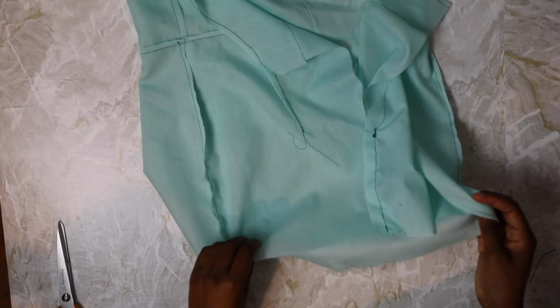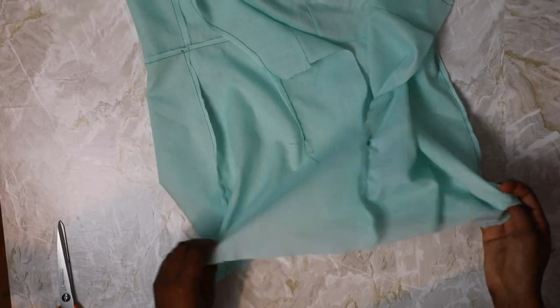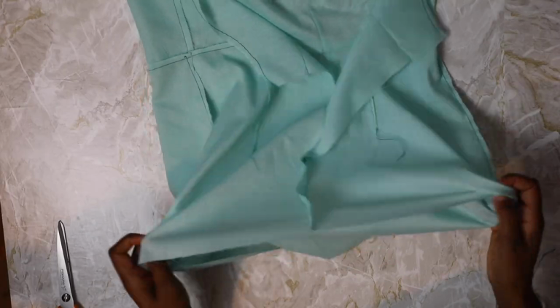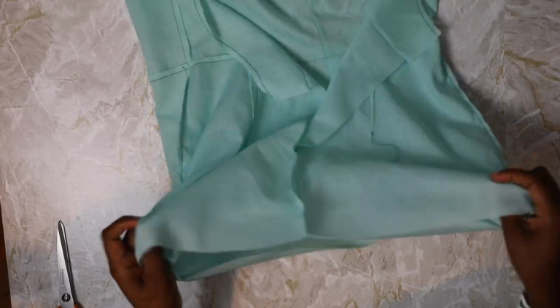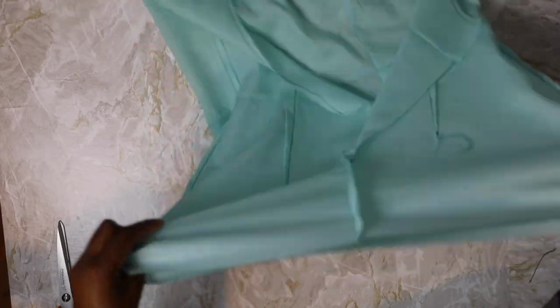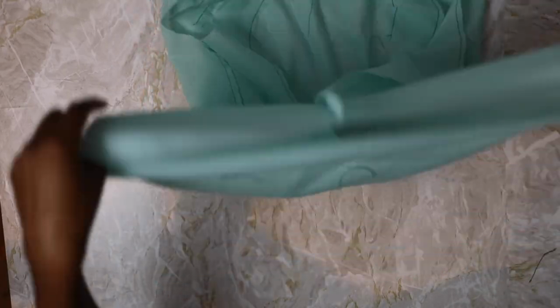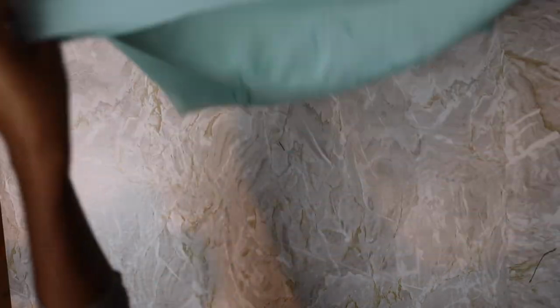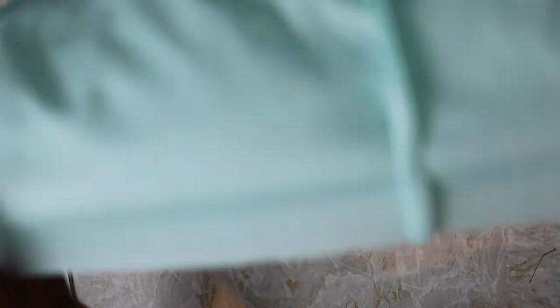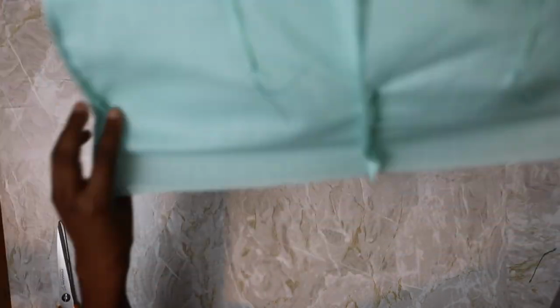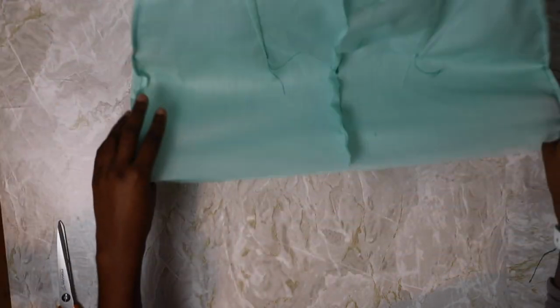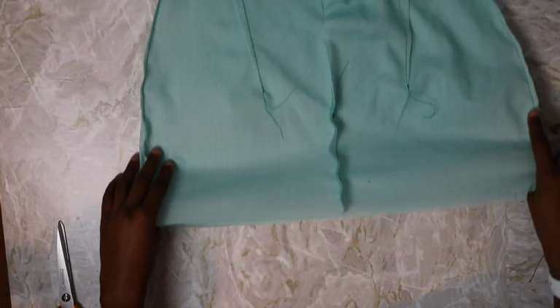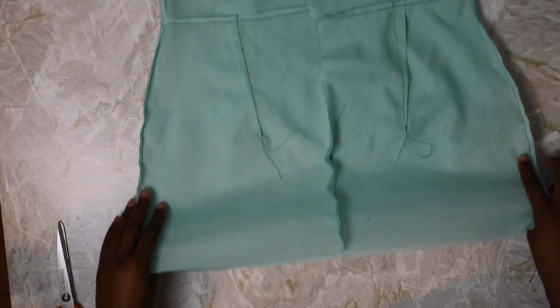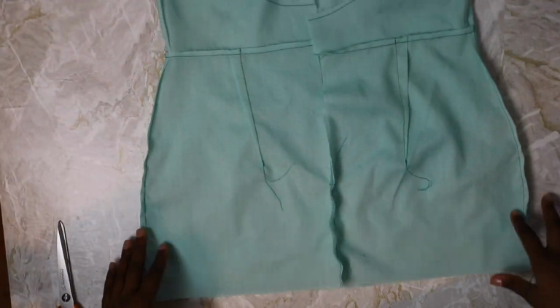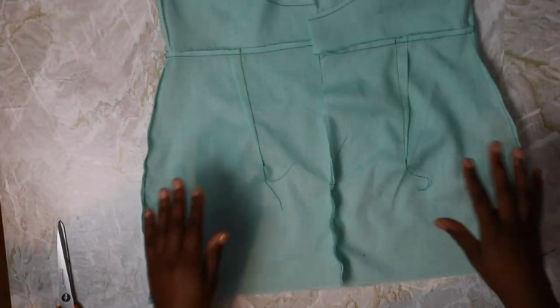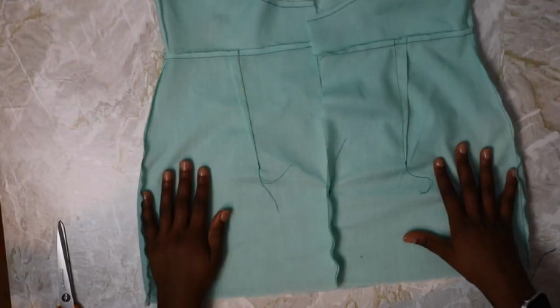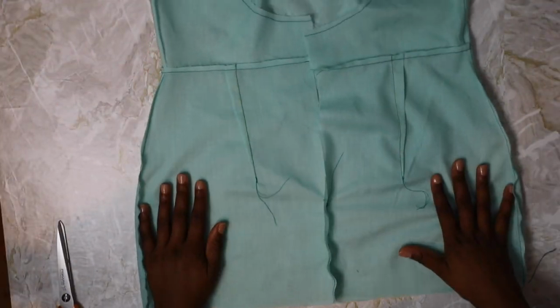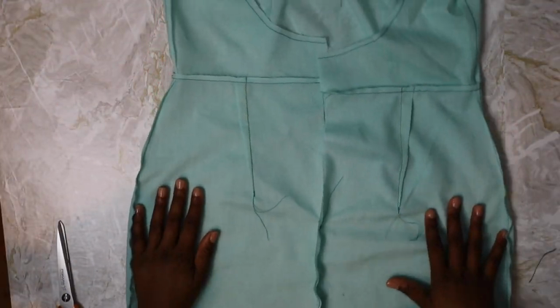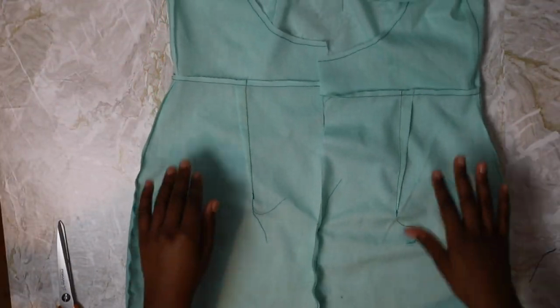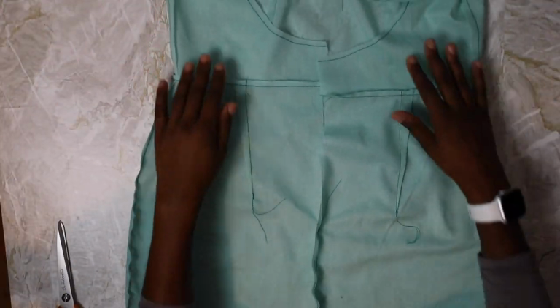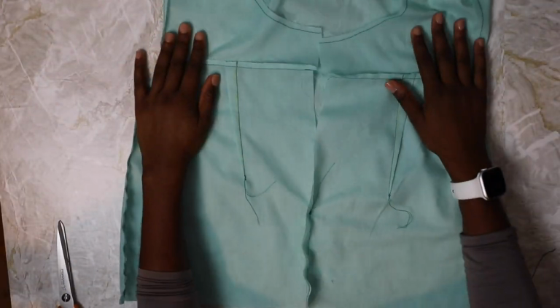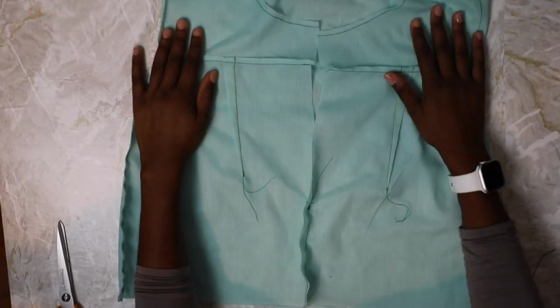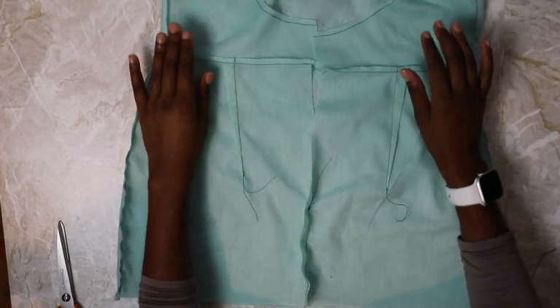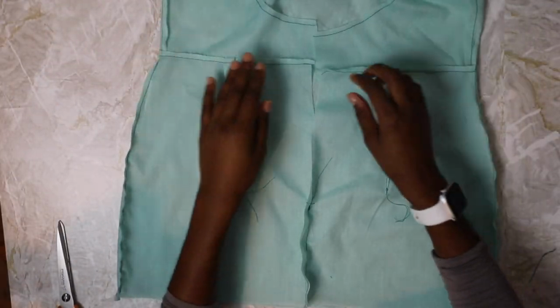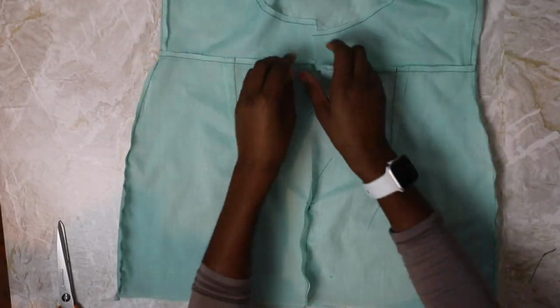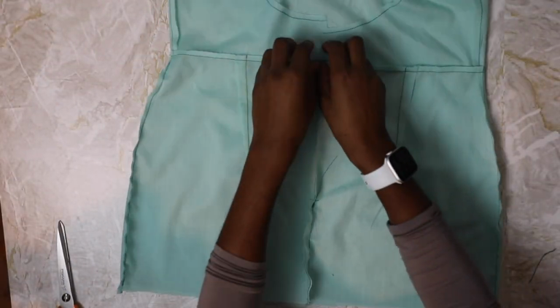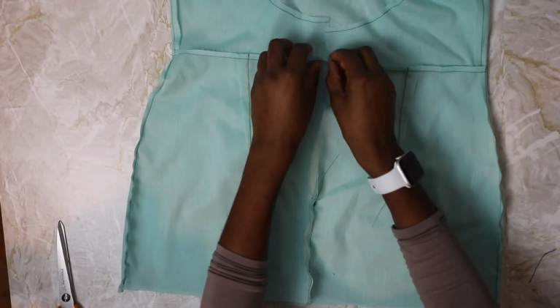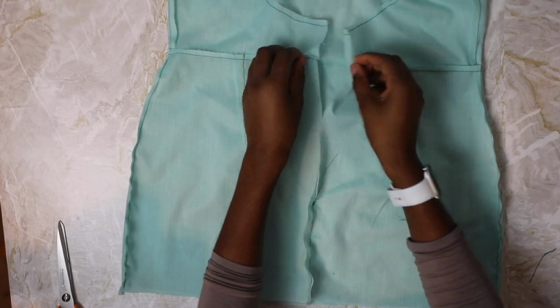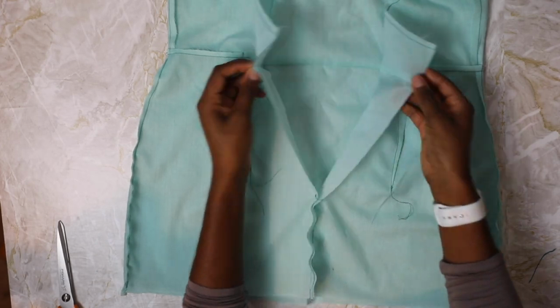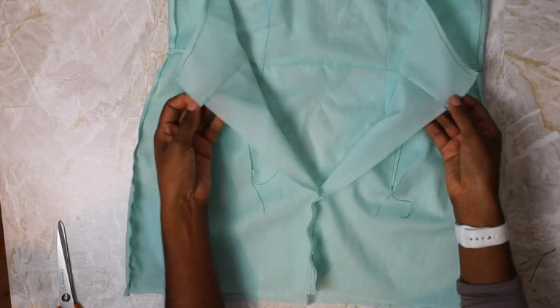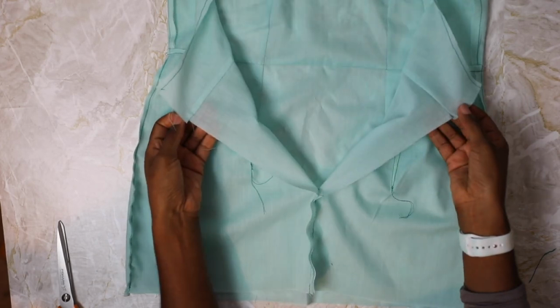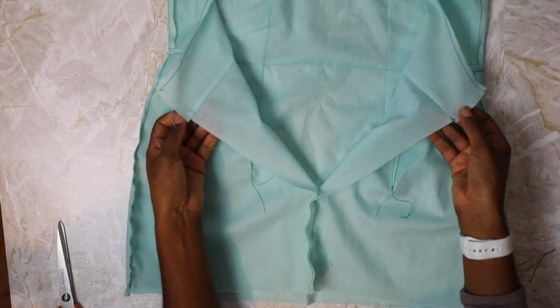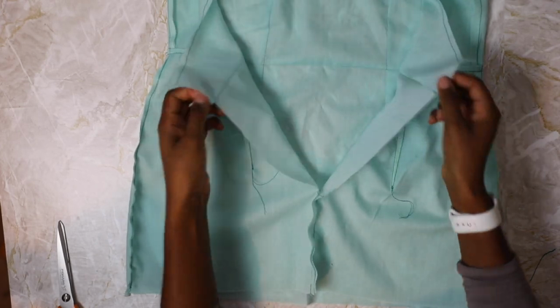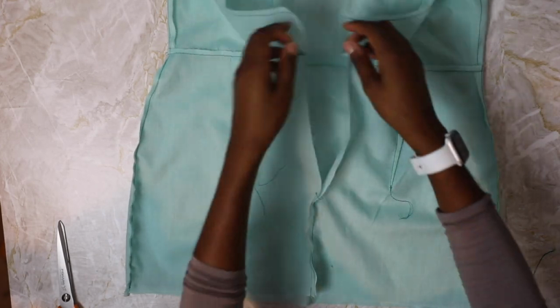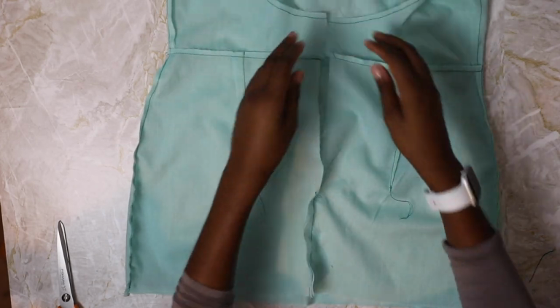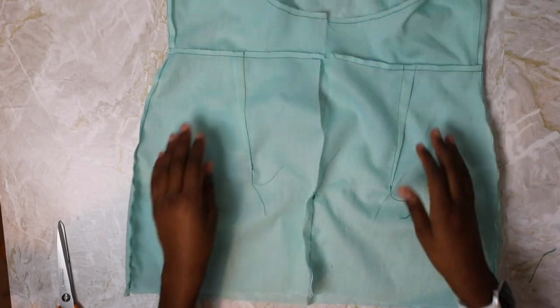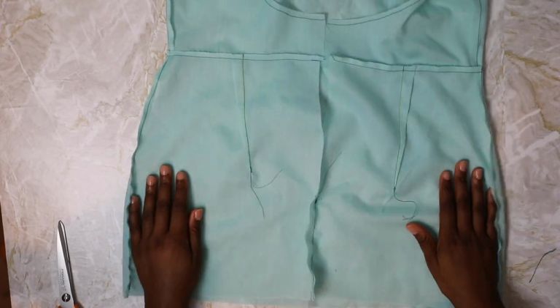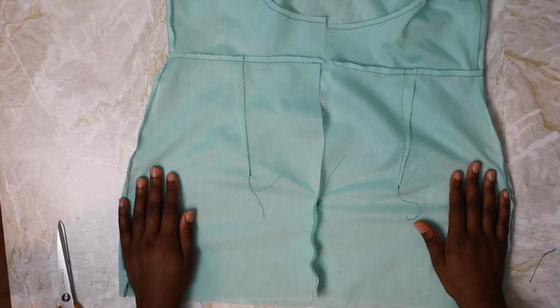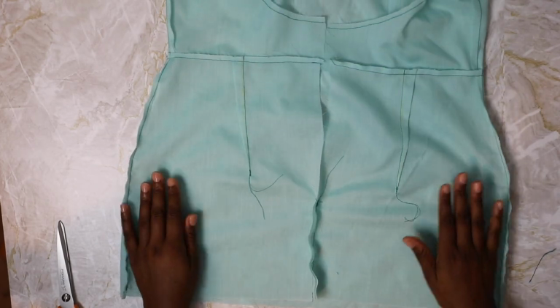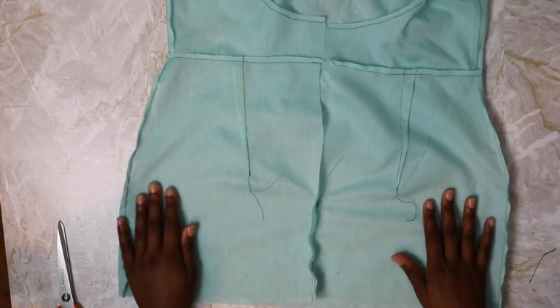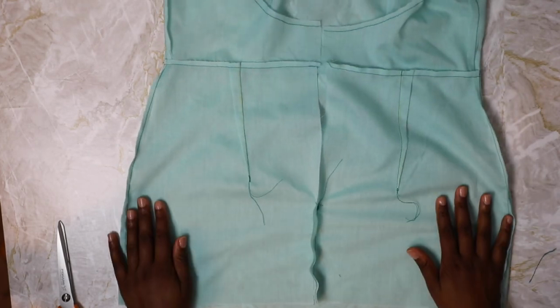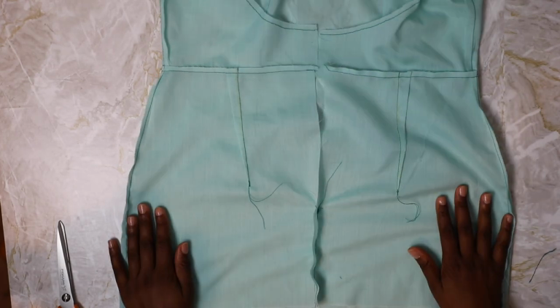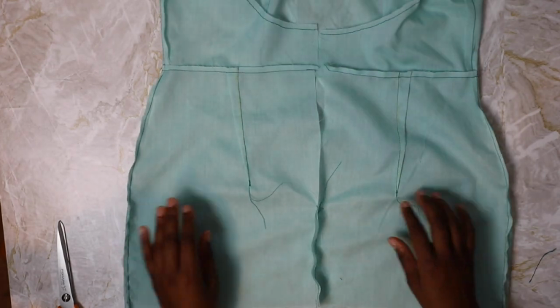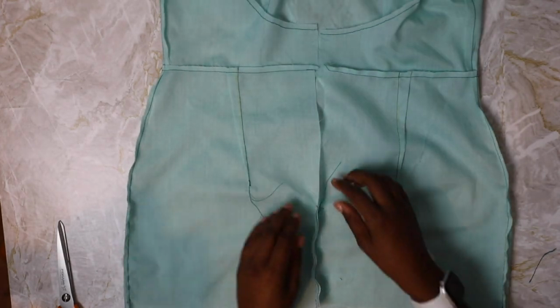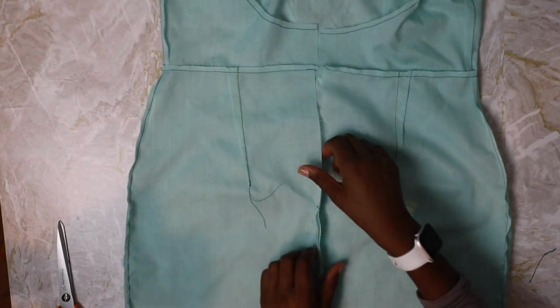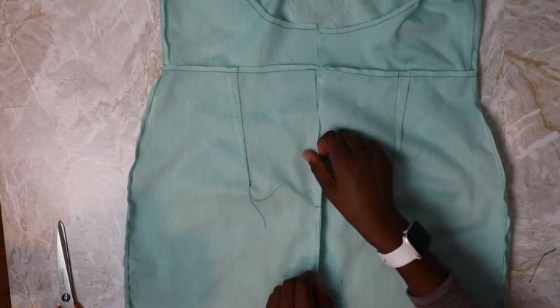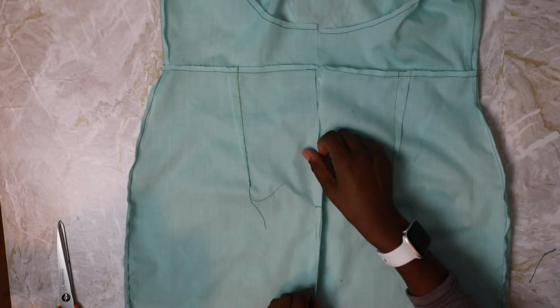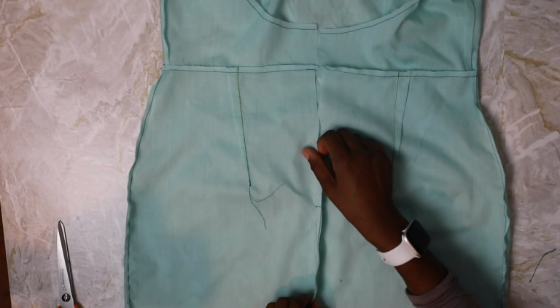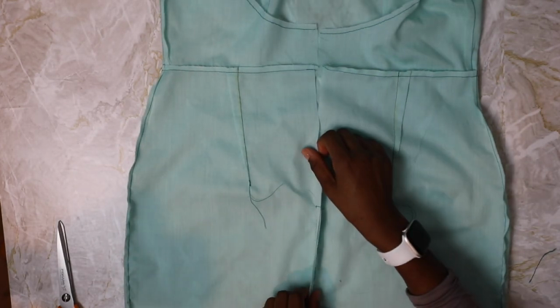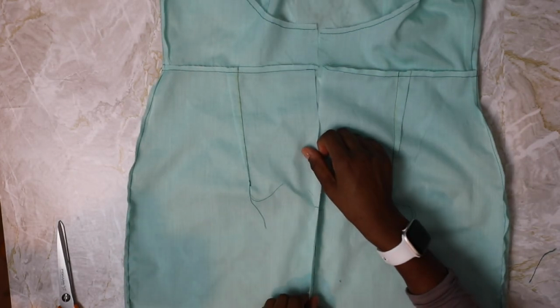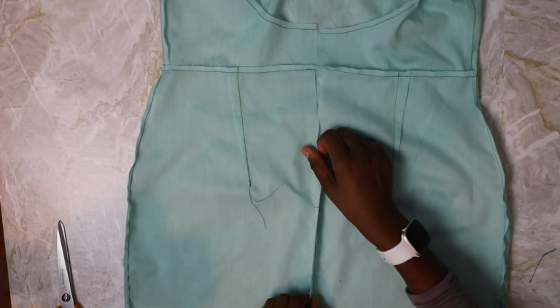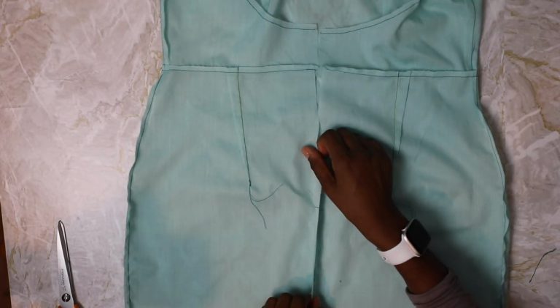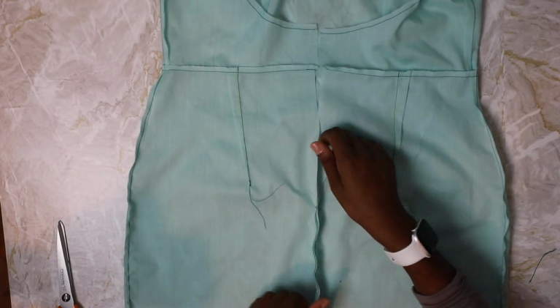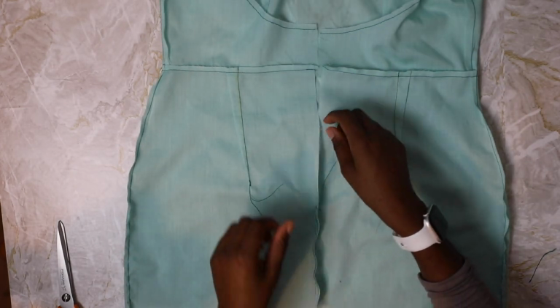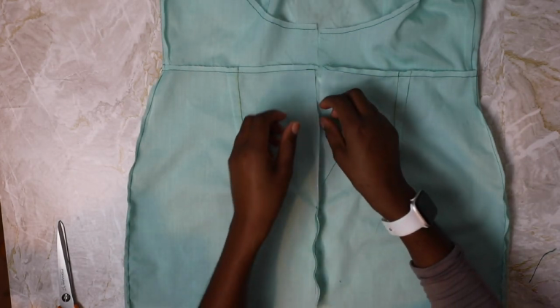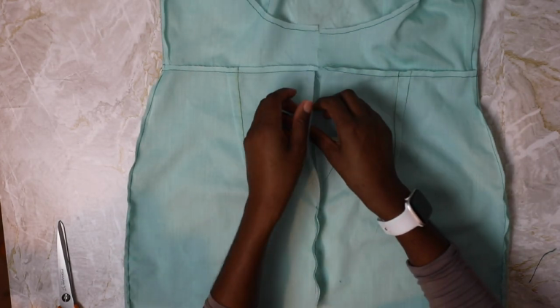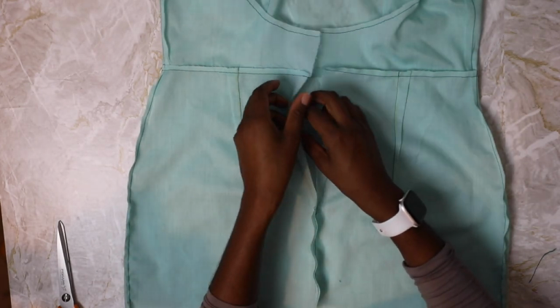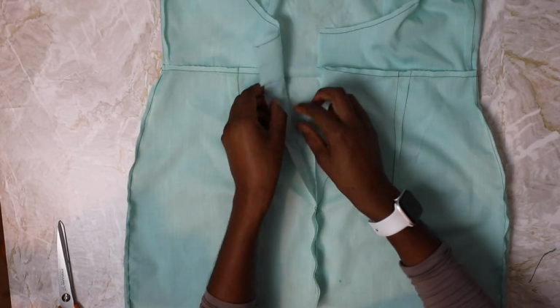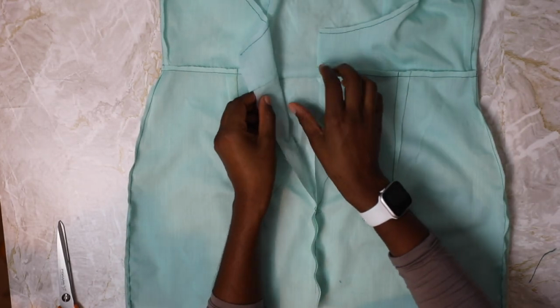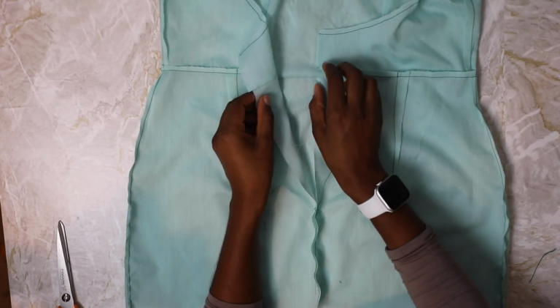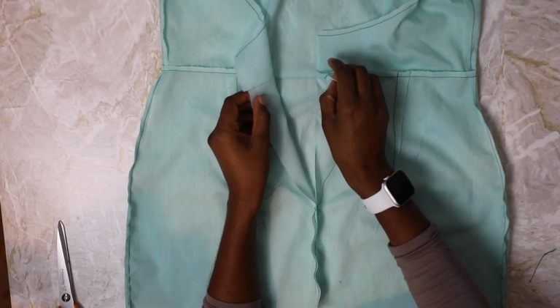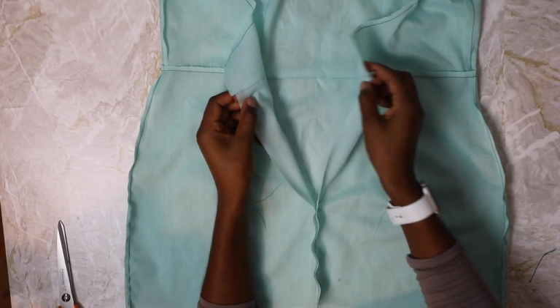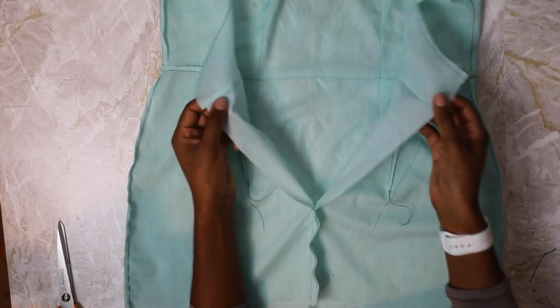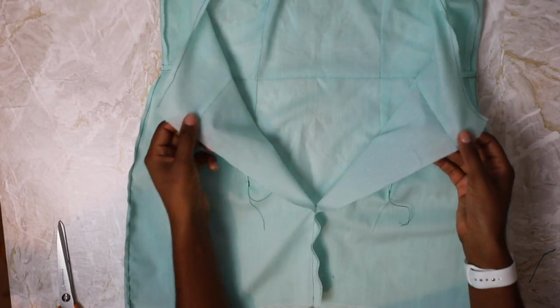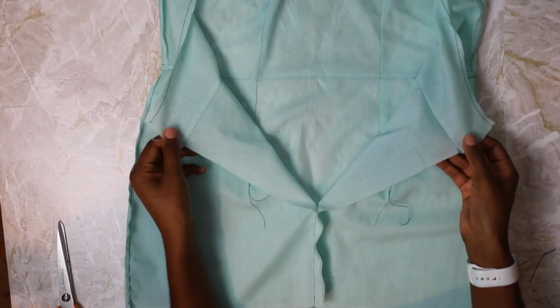This is how your lining should be looking — it's pretty much the same as the main dress but without the zip and without the interfacing.